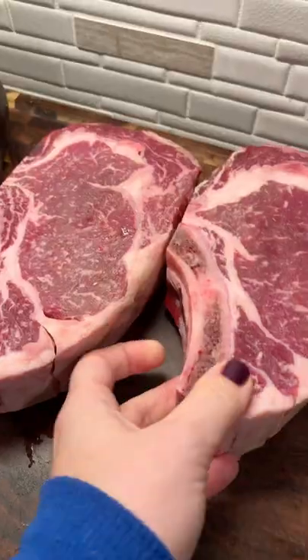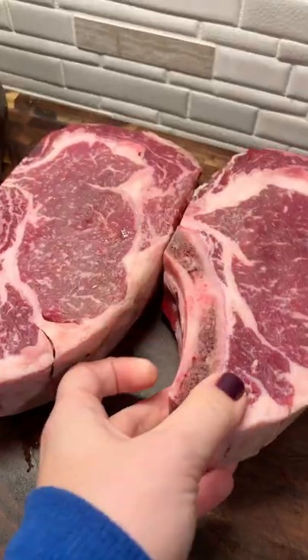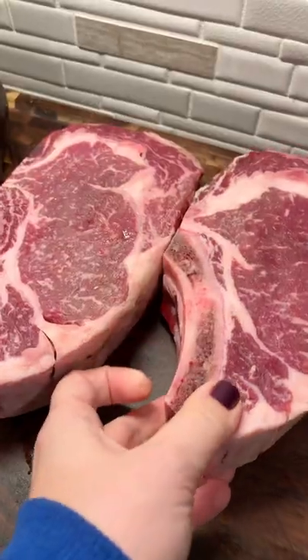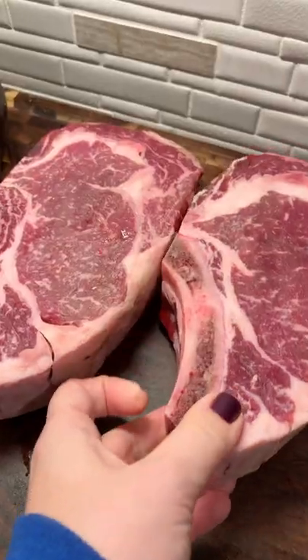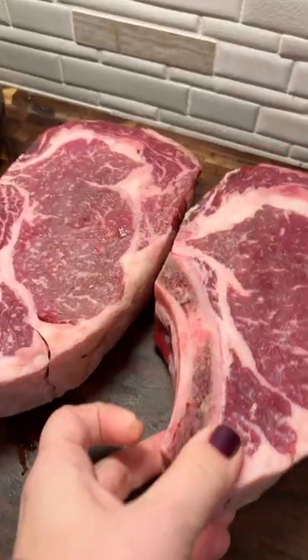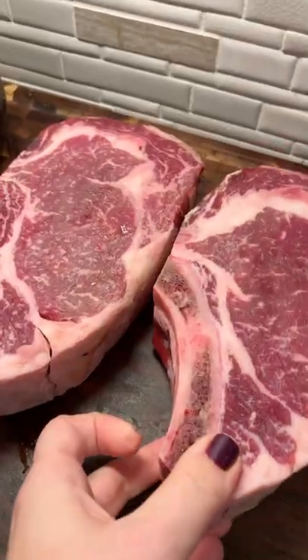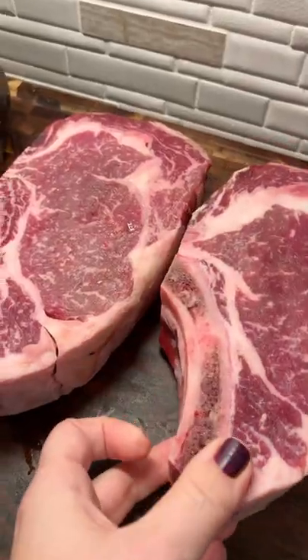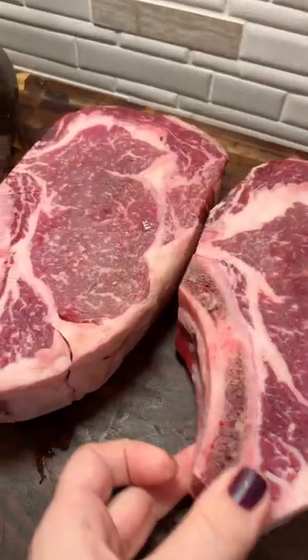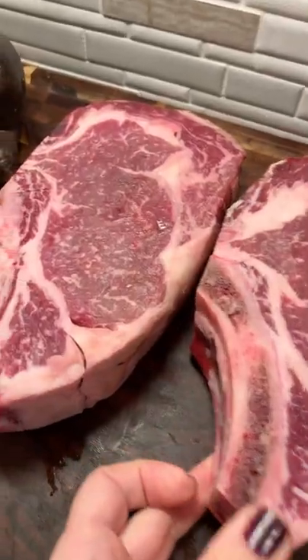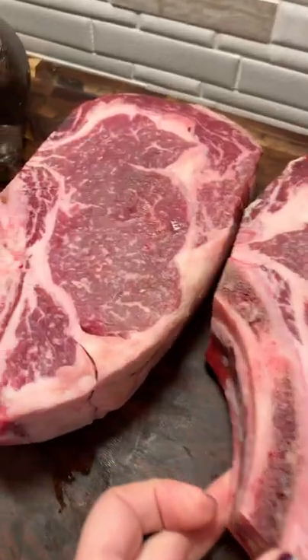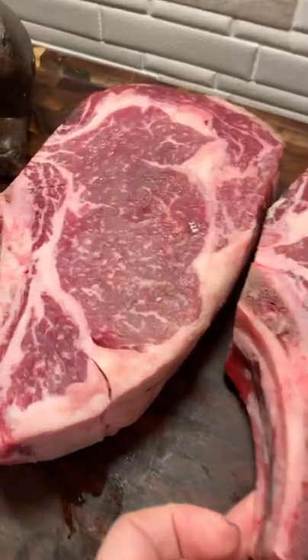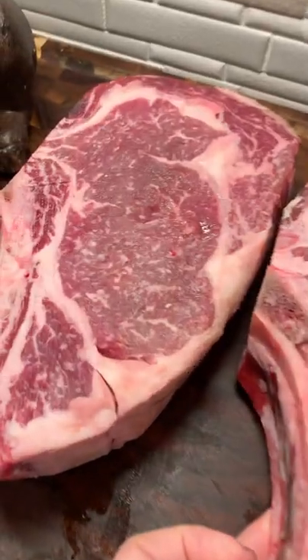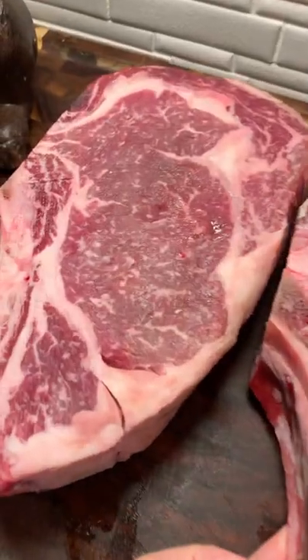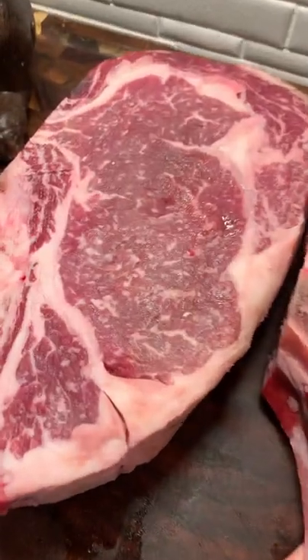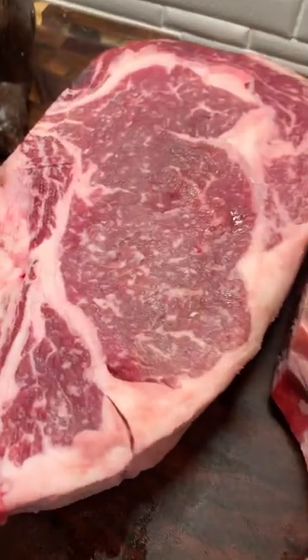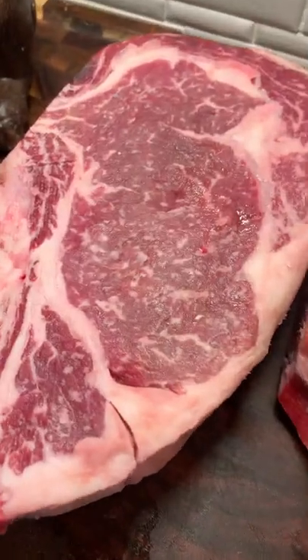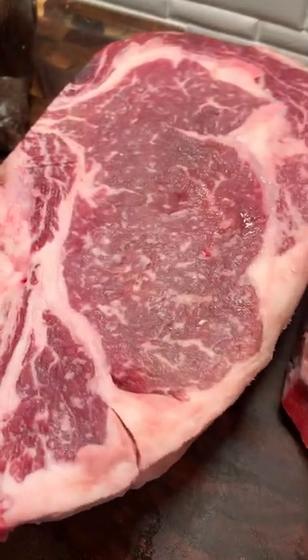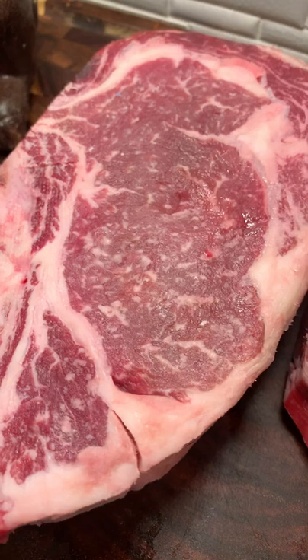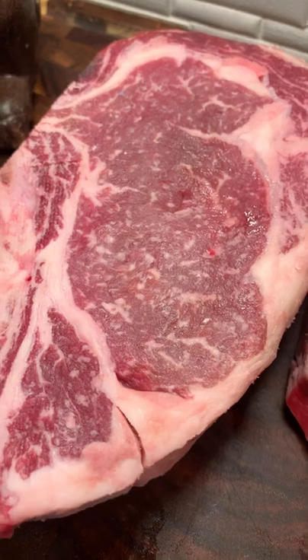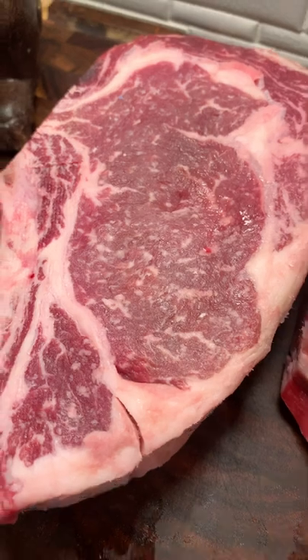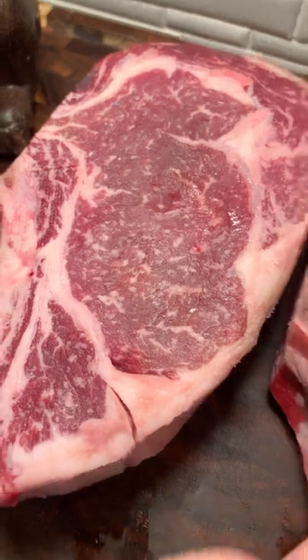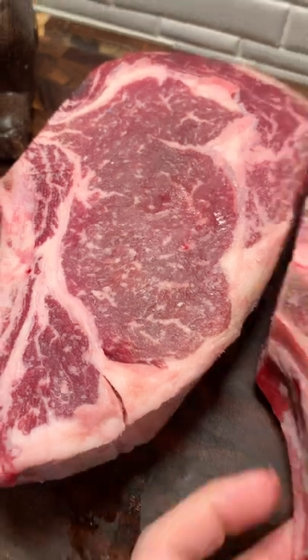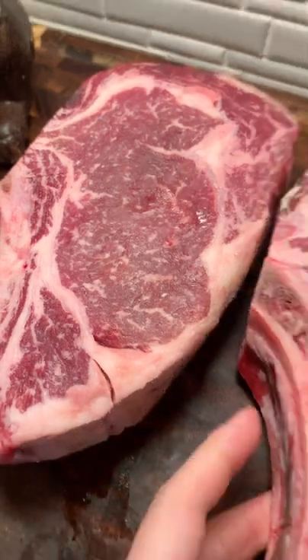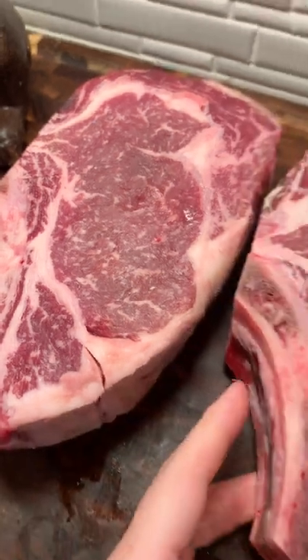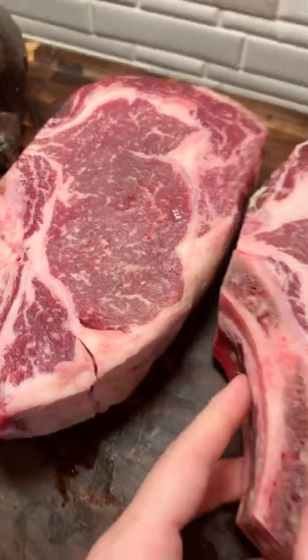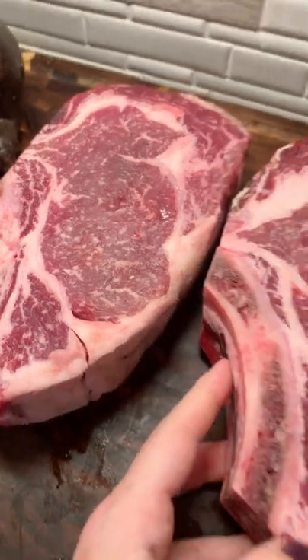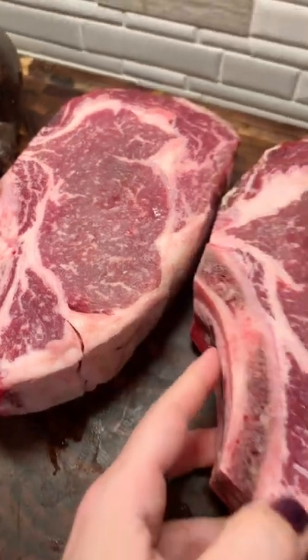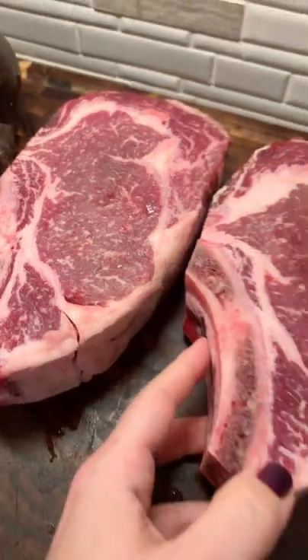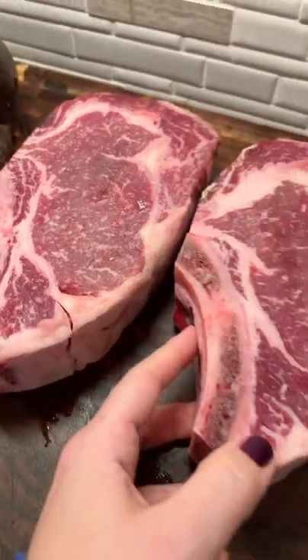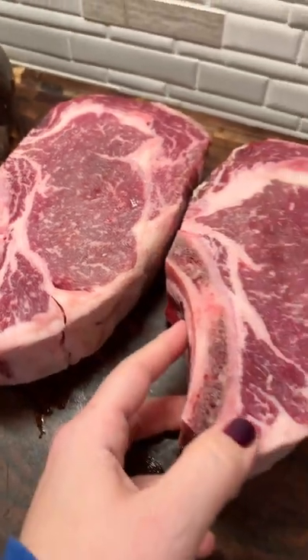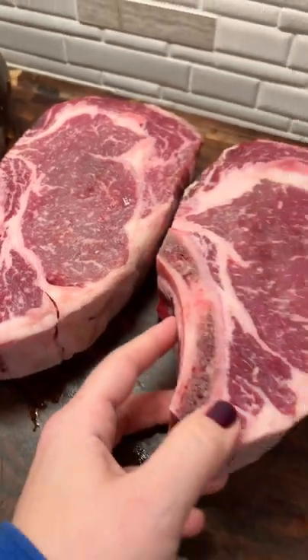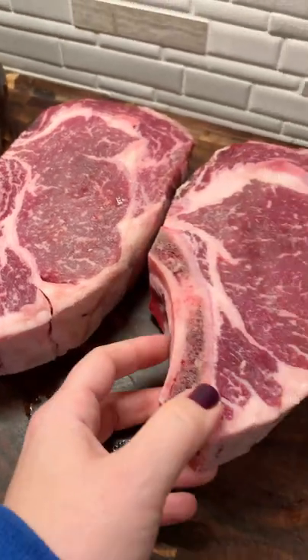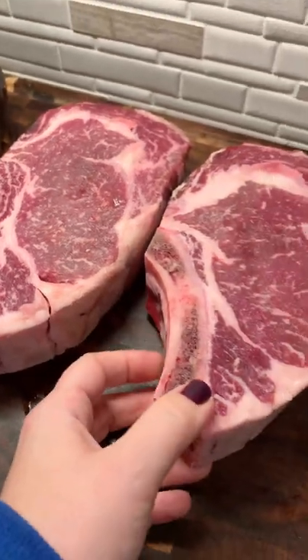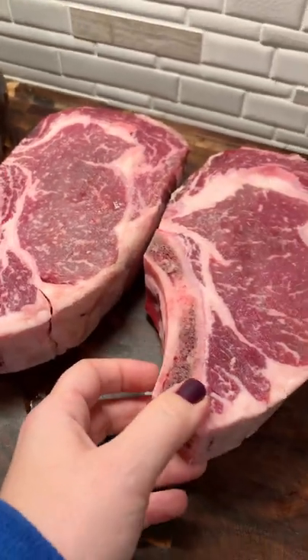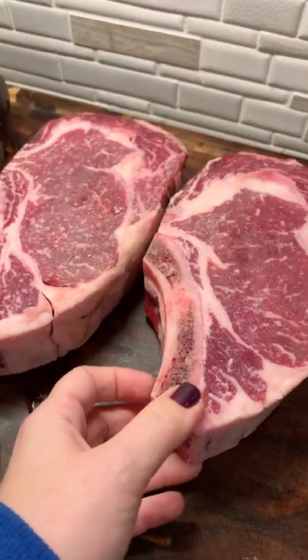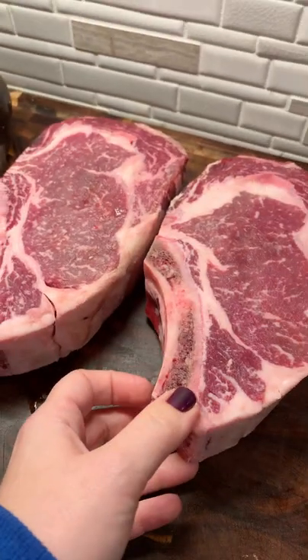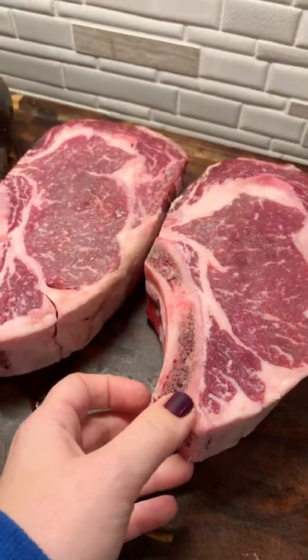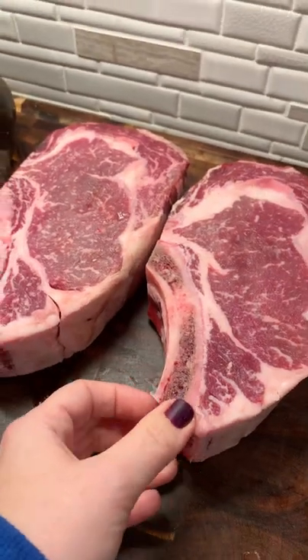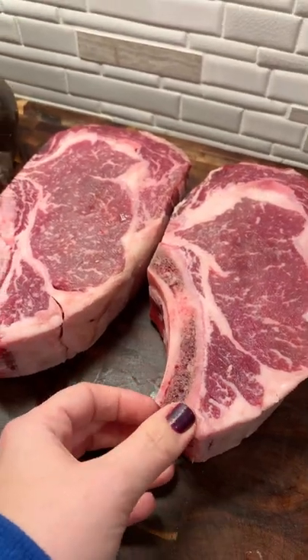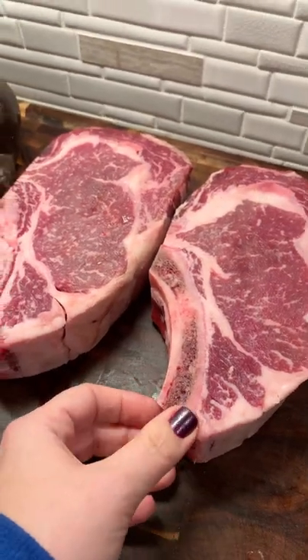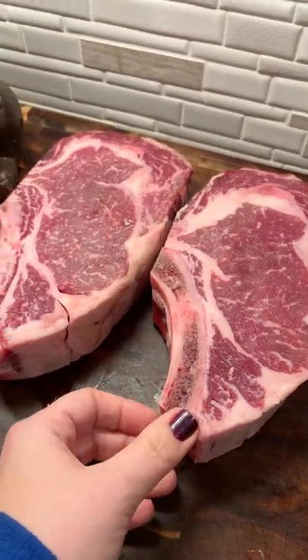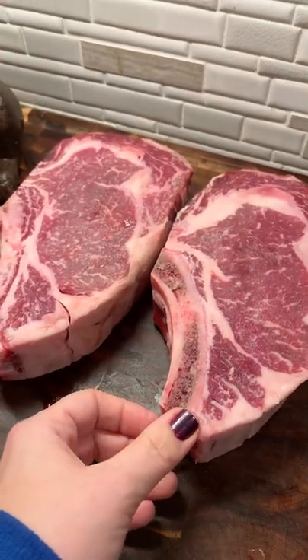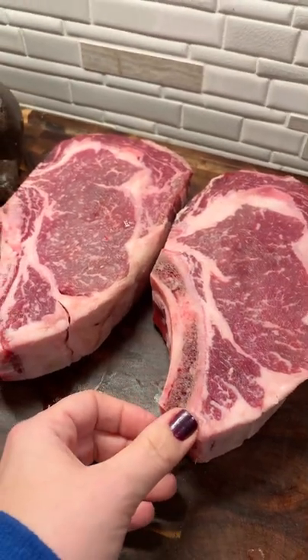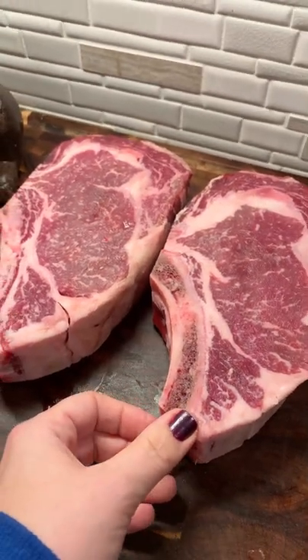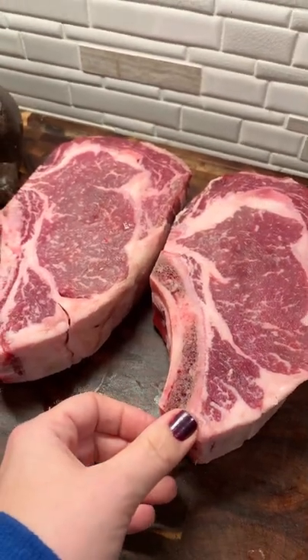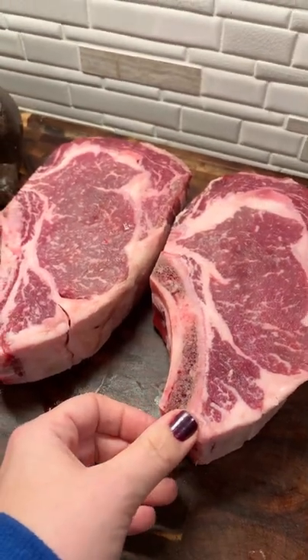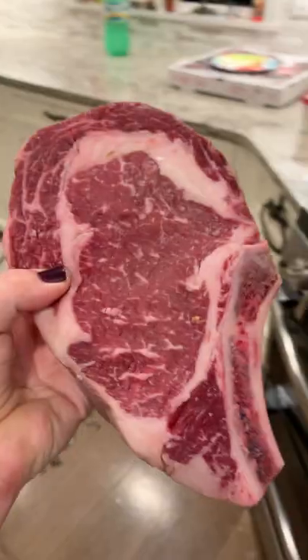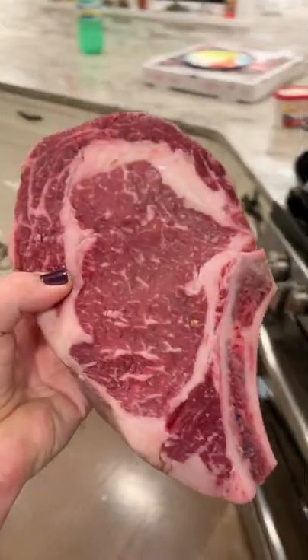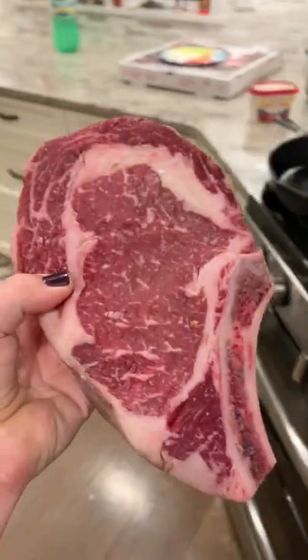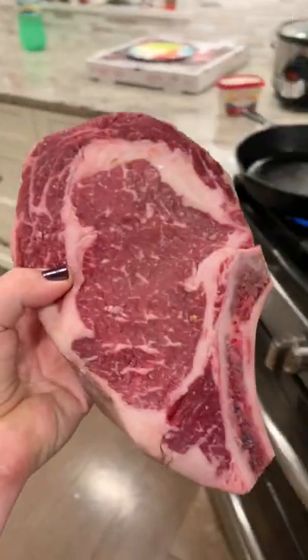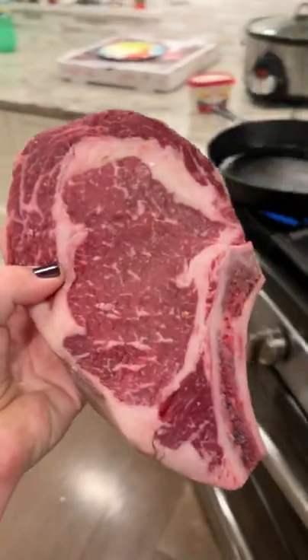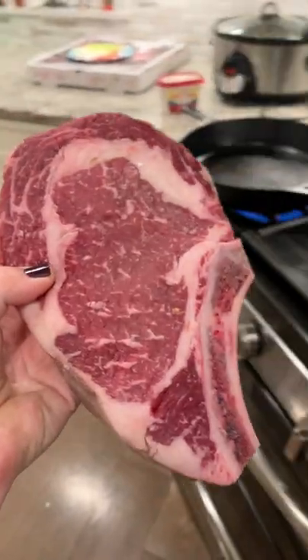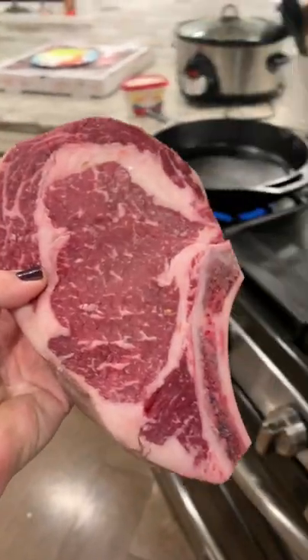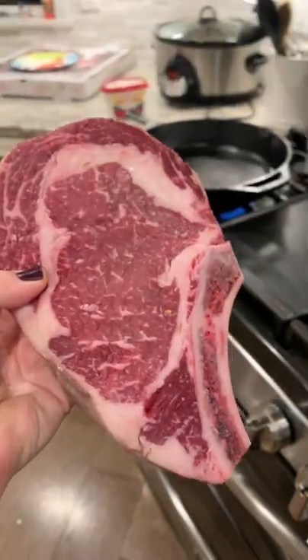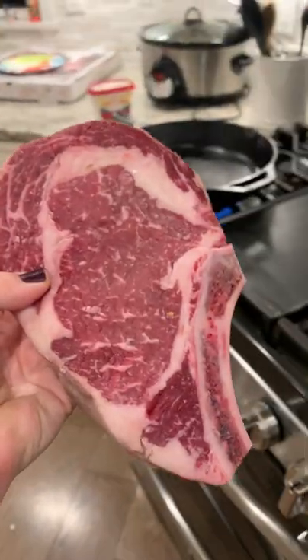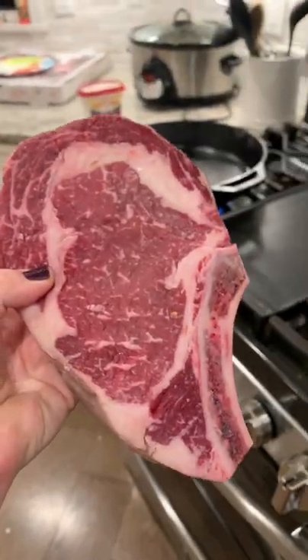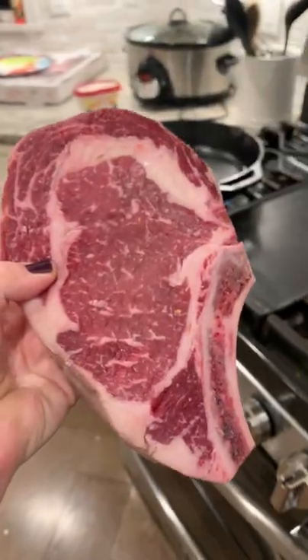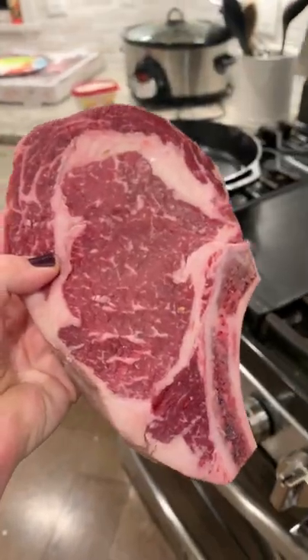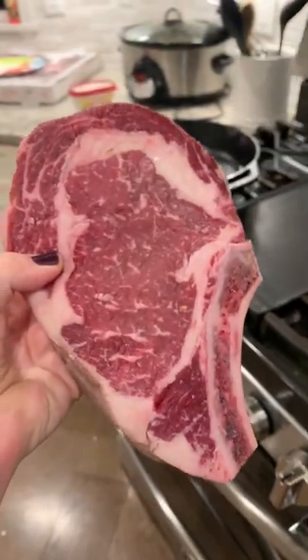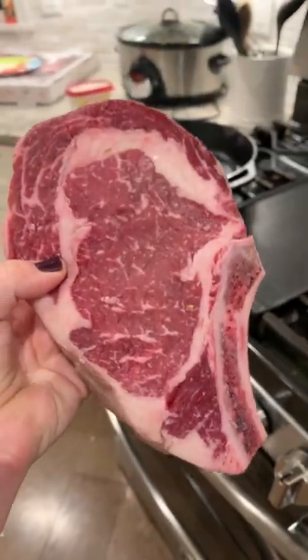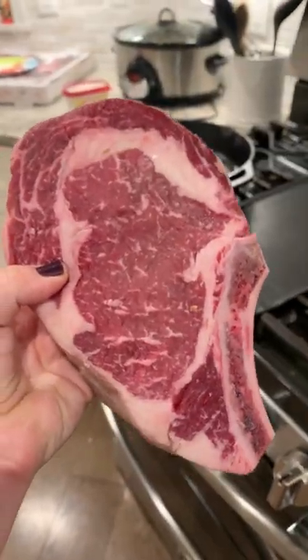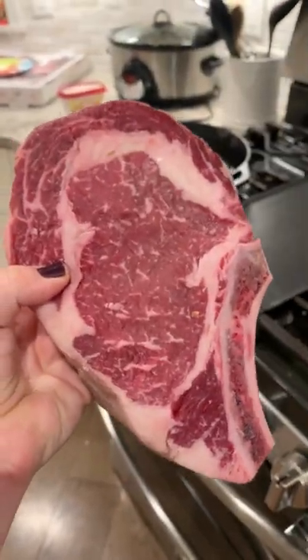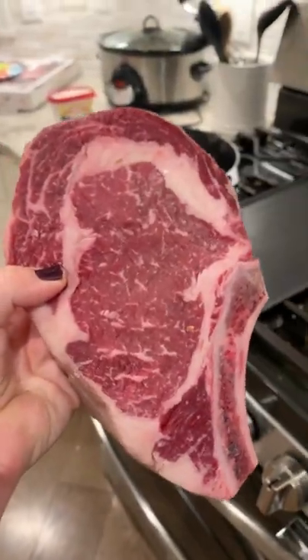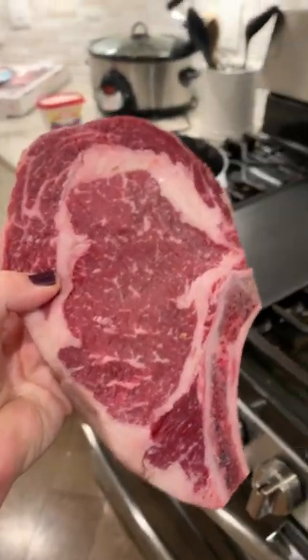Now let it sit out till you're ready to cook it. Time depends on the steak, but I'm going to sit these out for about 45 minutes. You just want to get the steak close to room temperature.